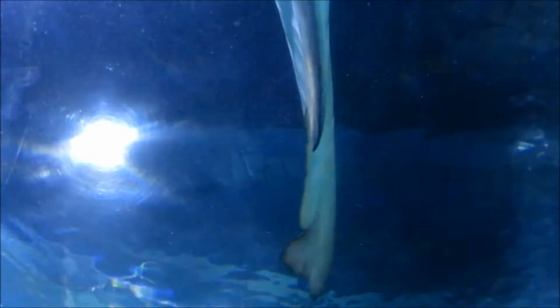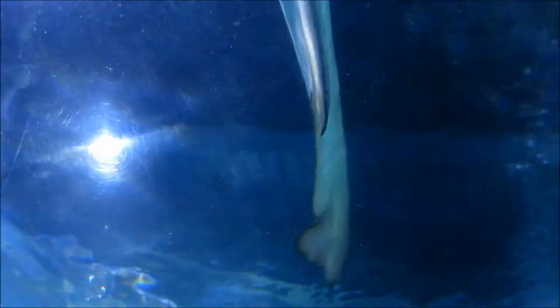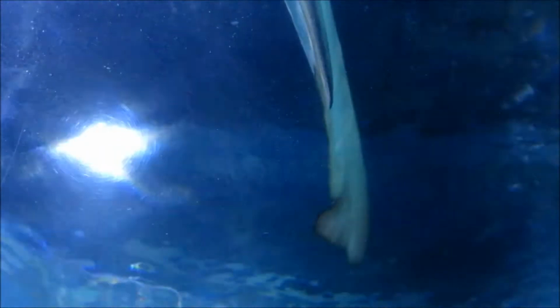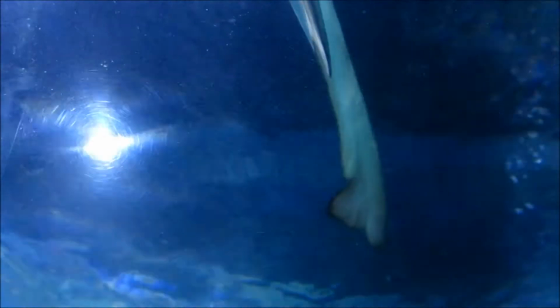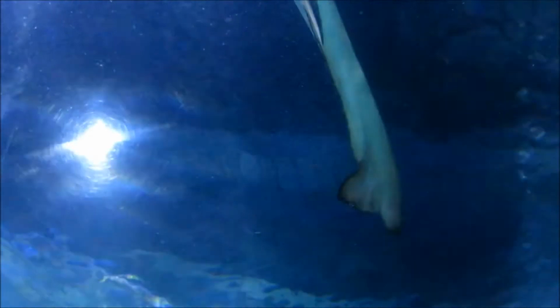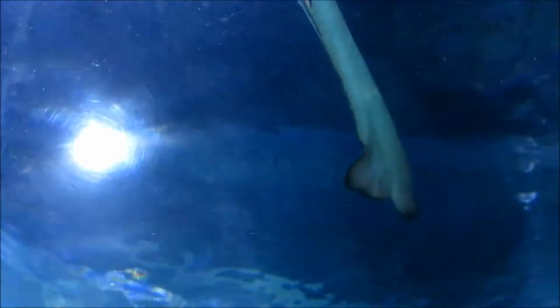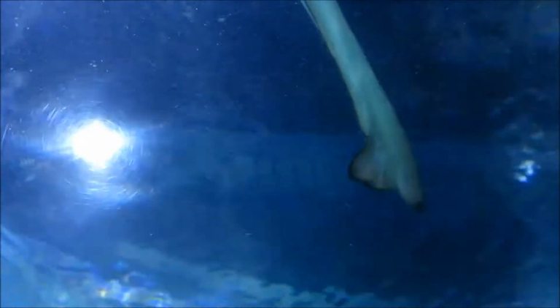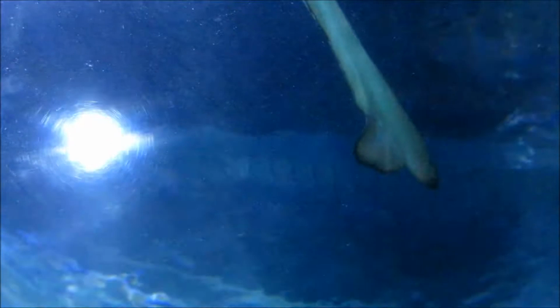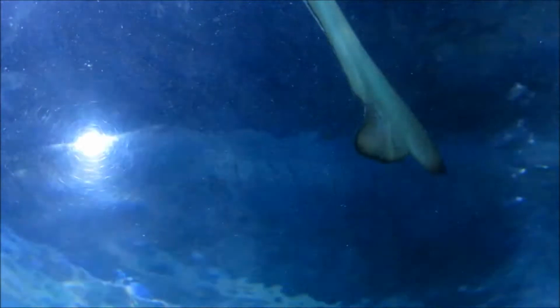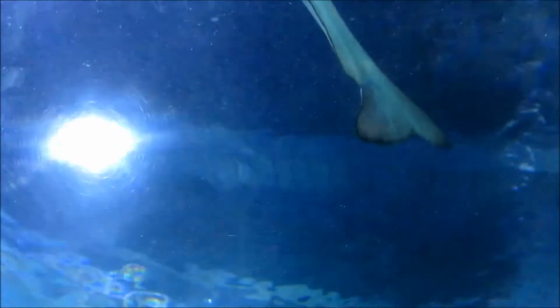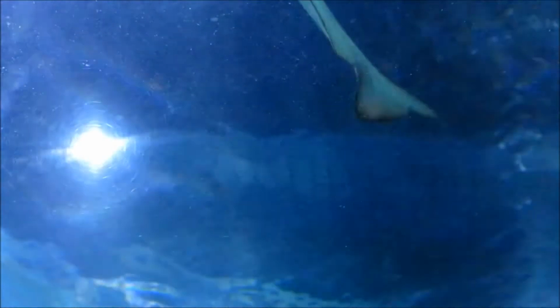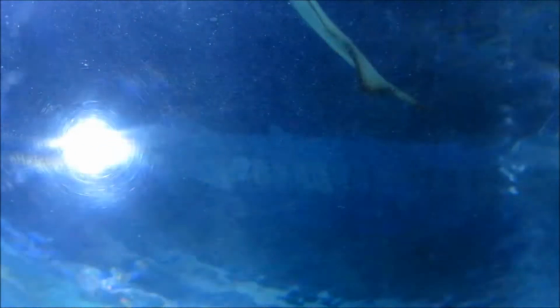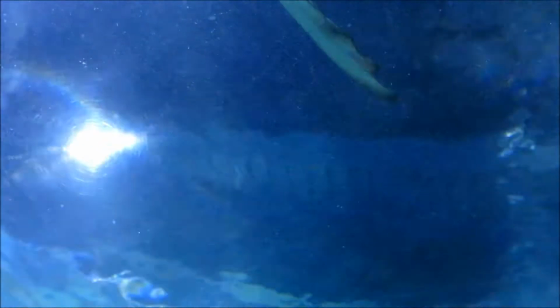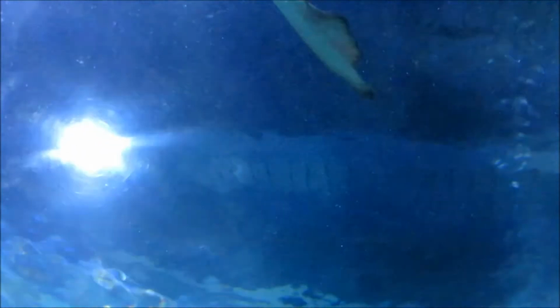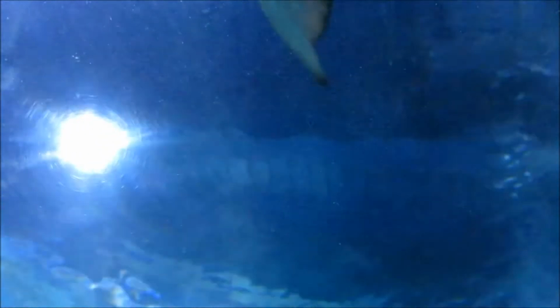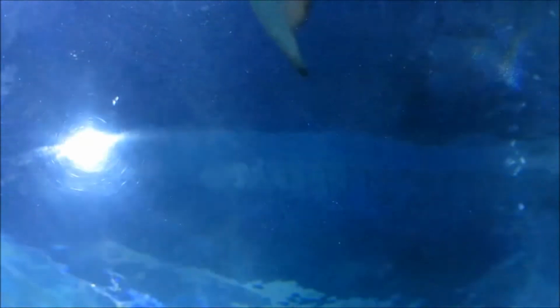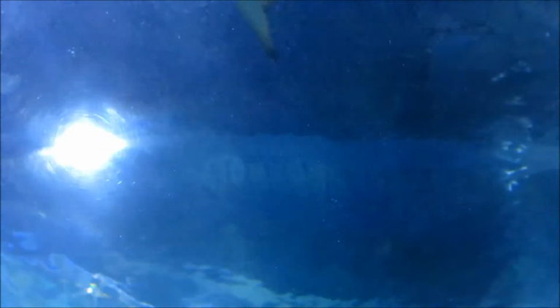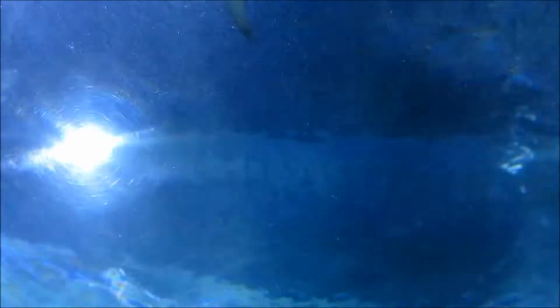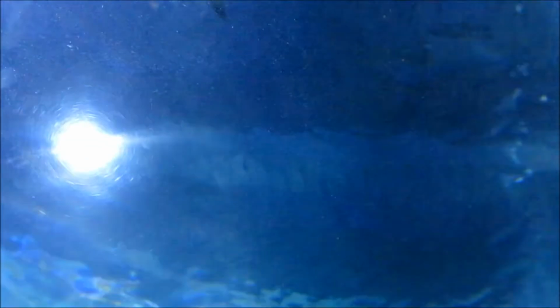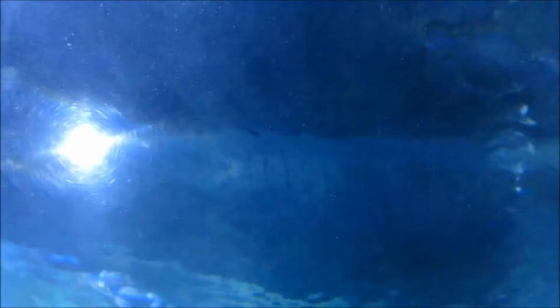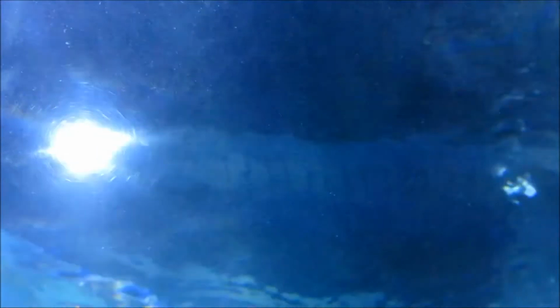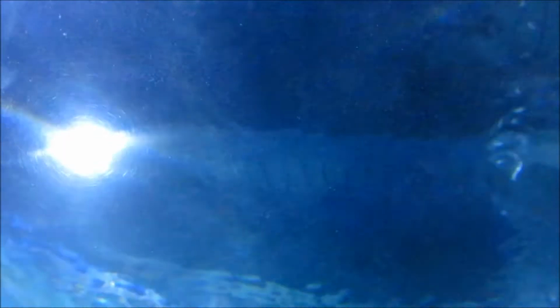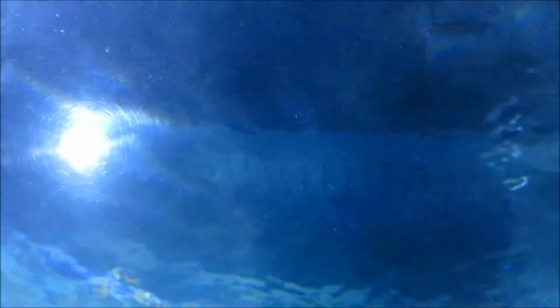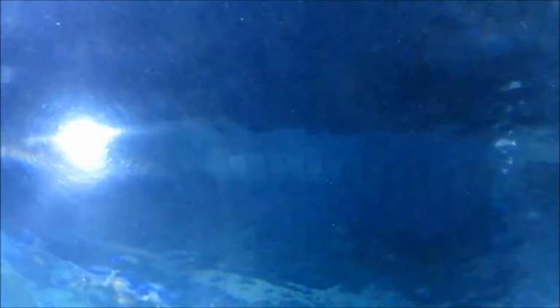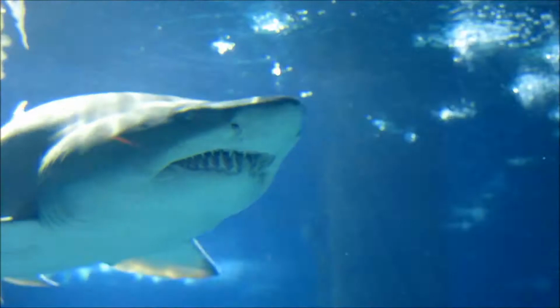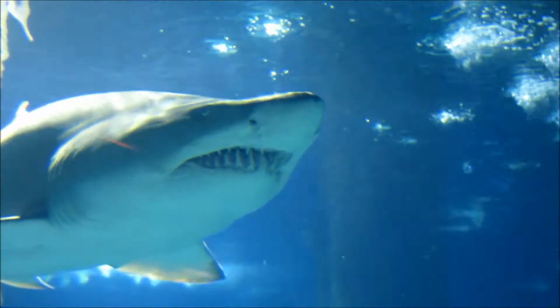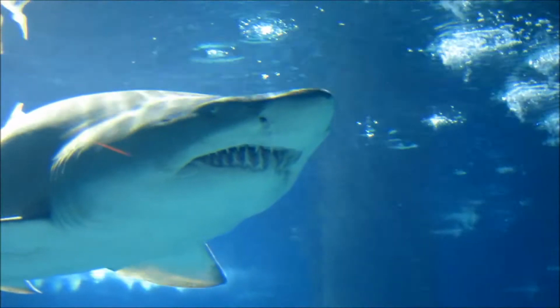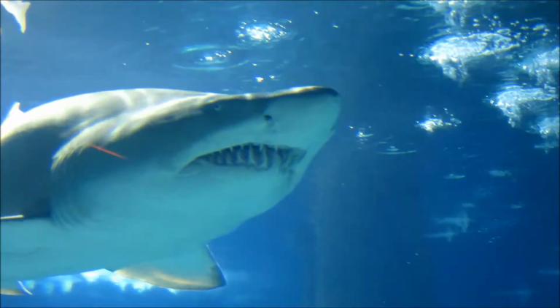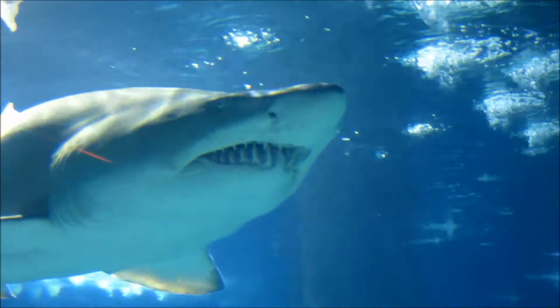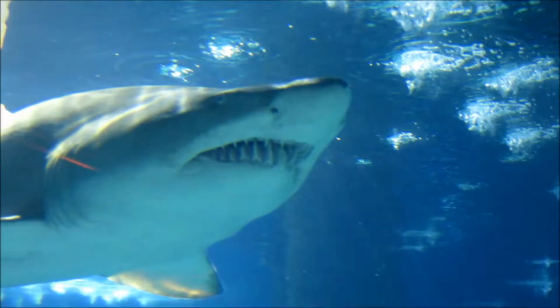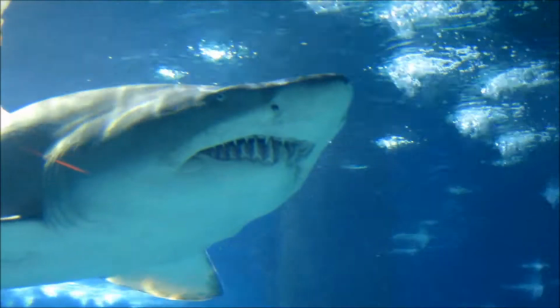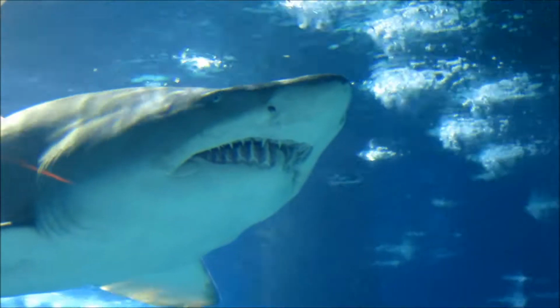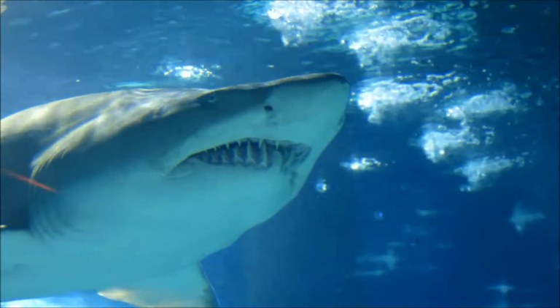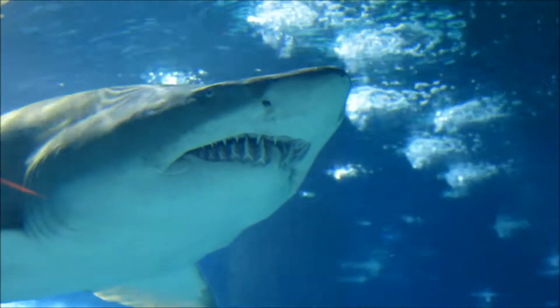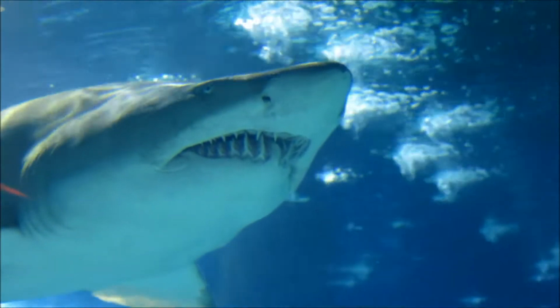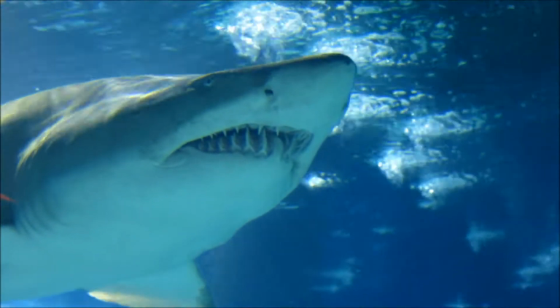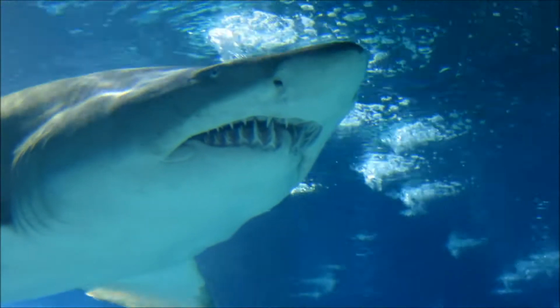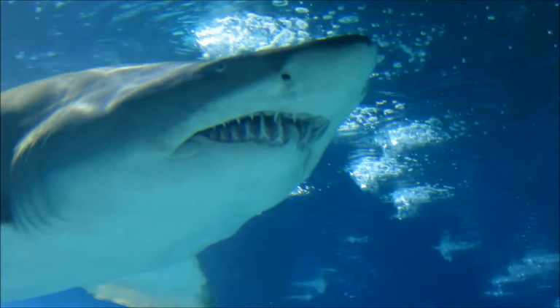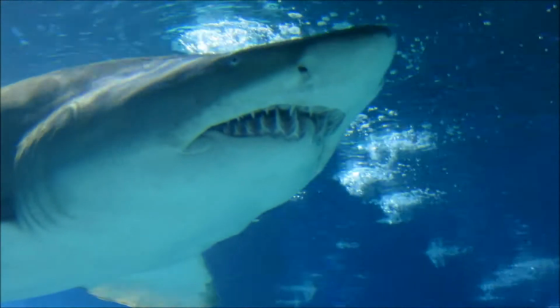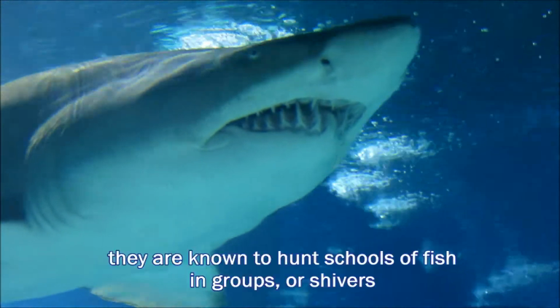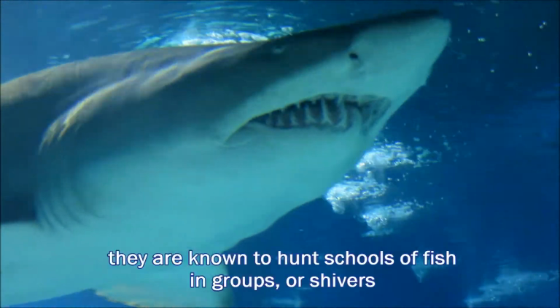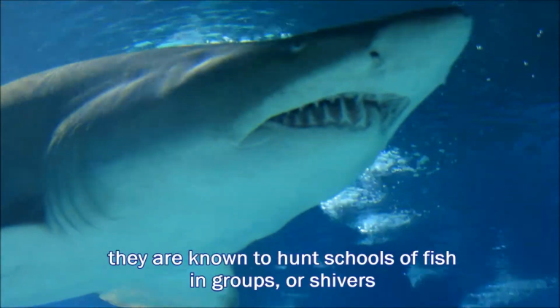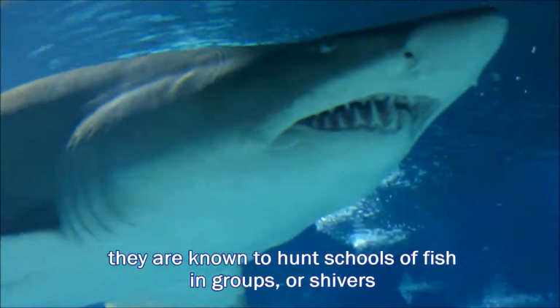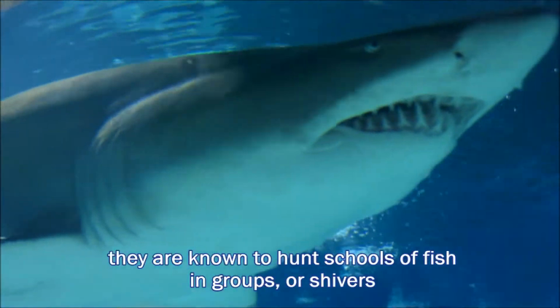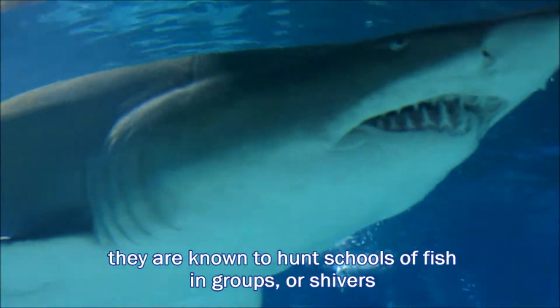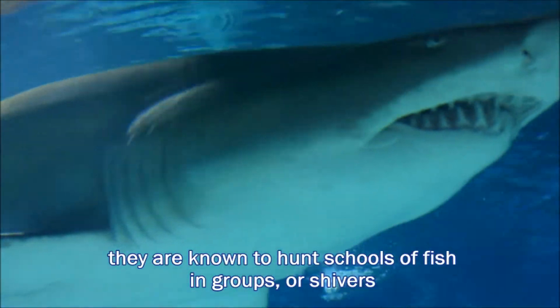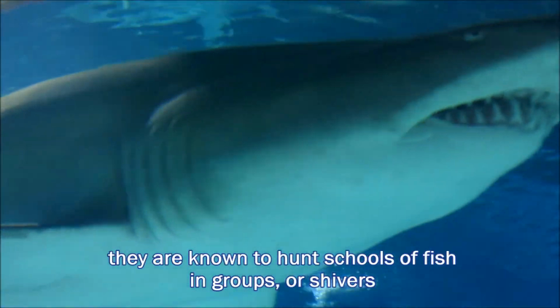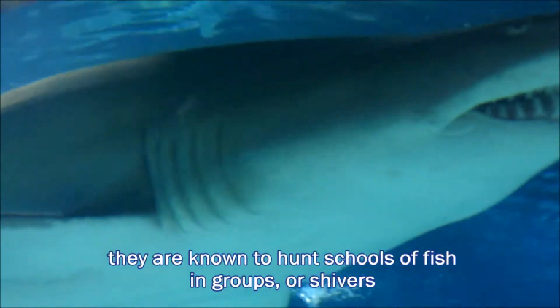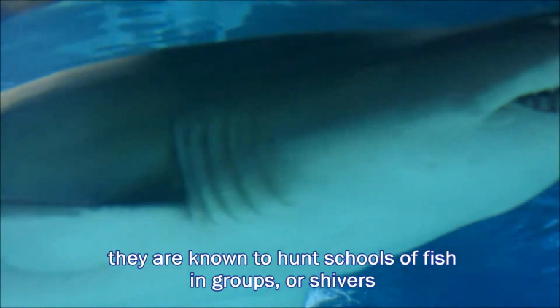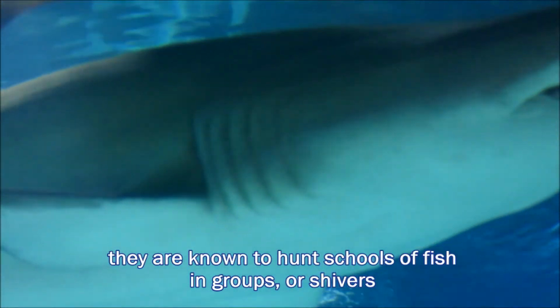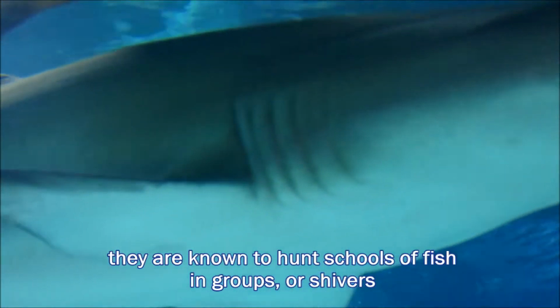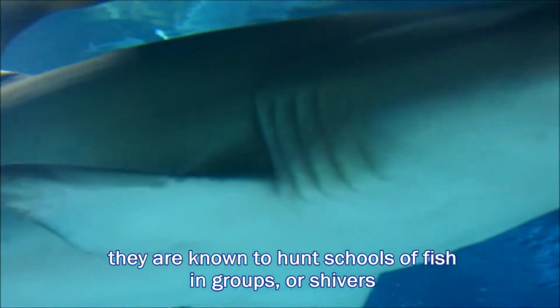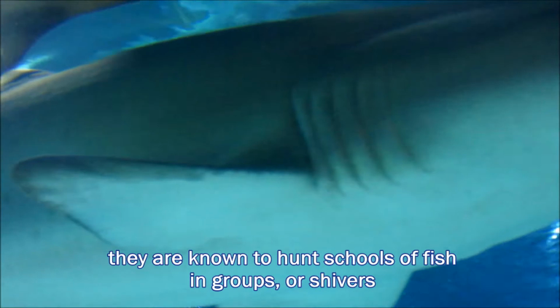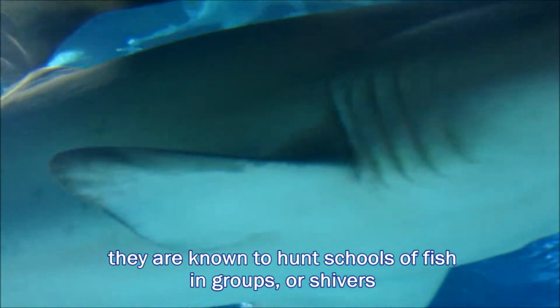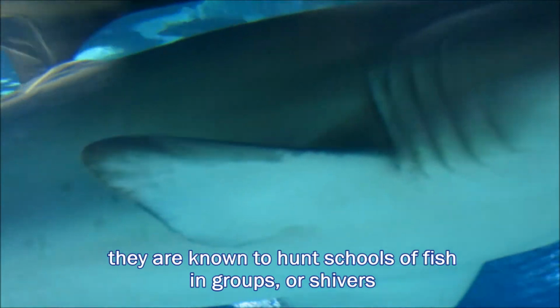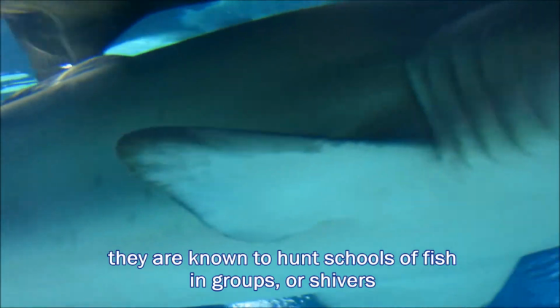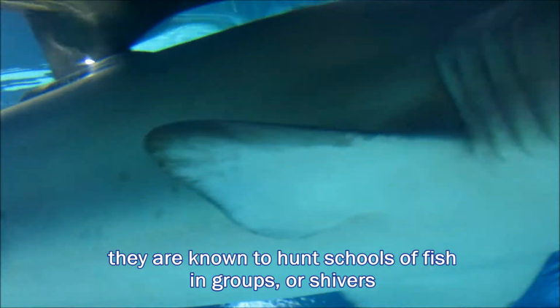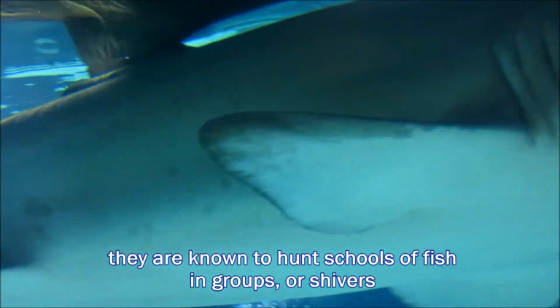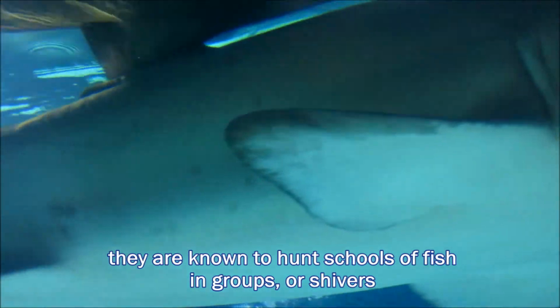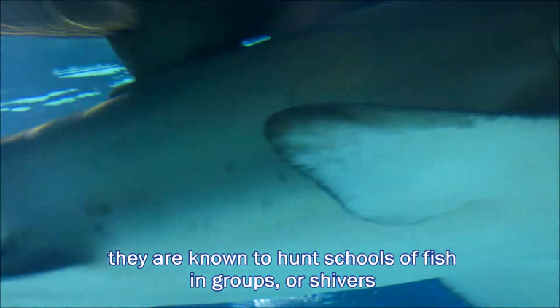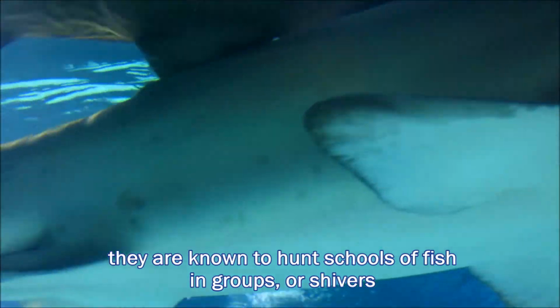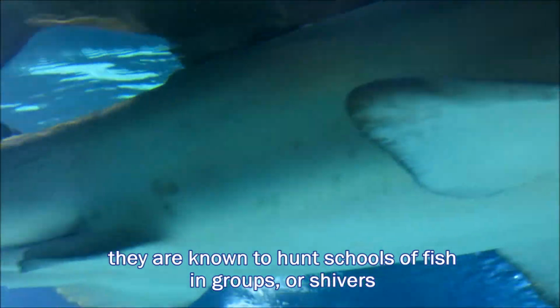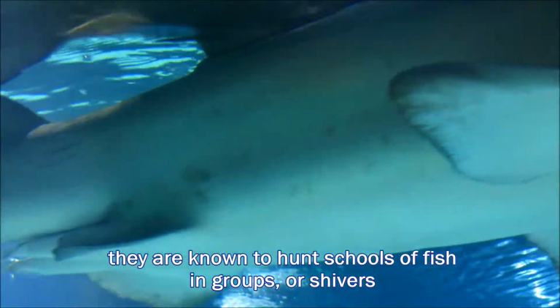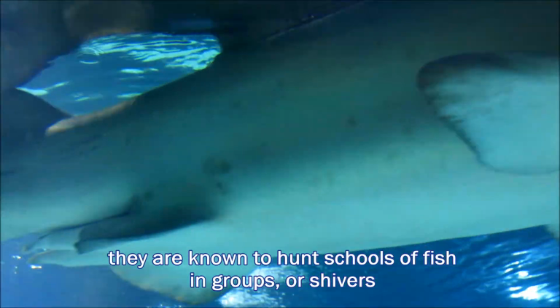Sand tiger sharks primarily eat small bony fish, smaller sharks, skates, rays, lobsters, crabs, and squid.